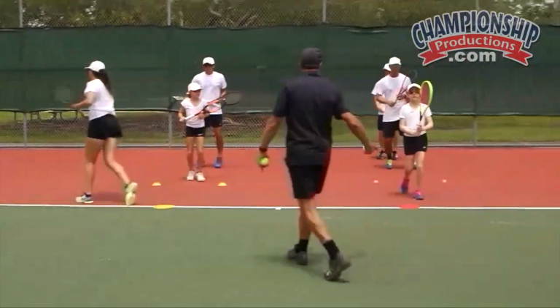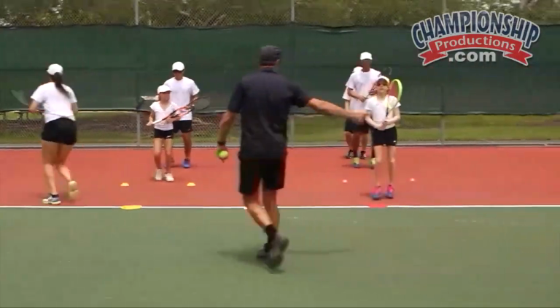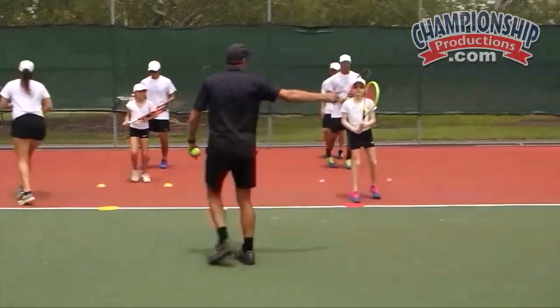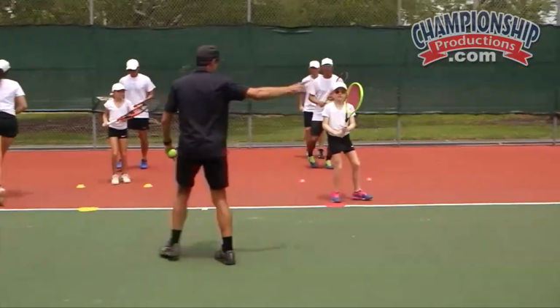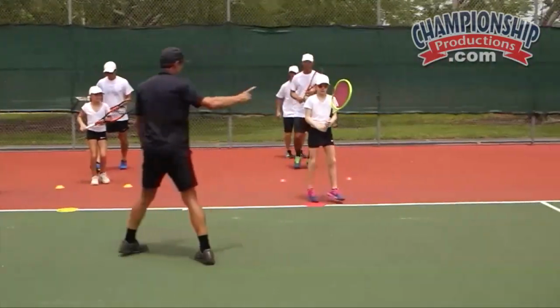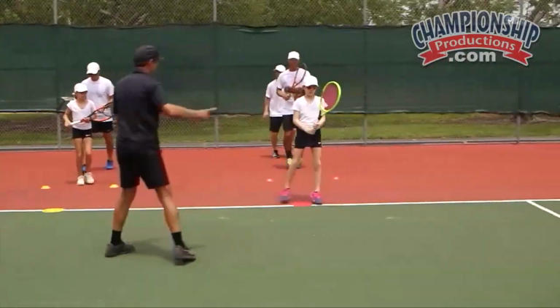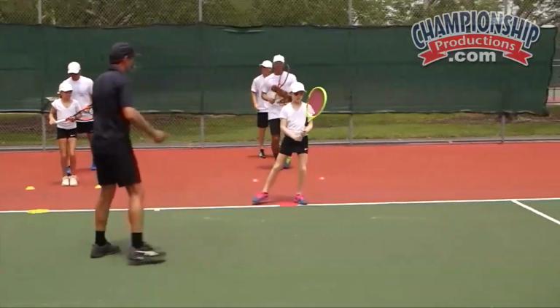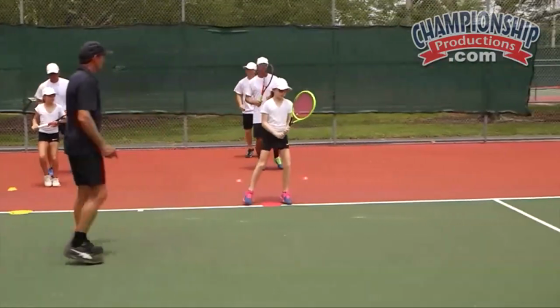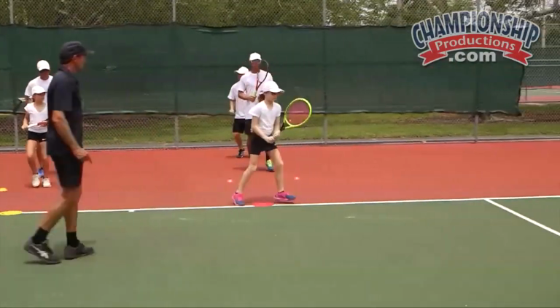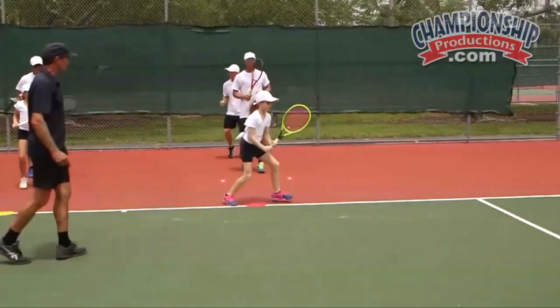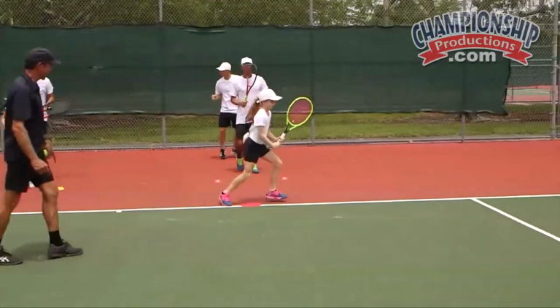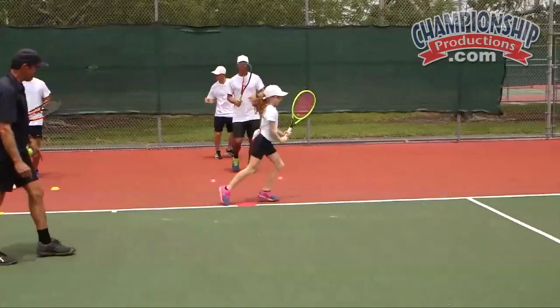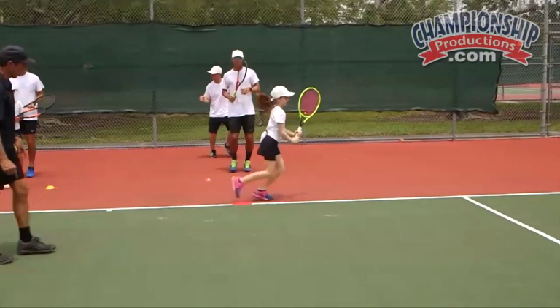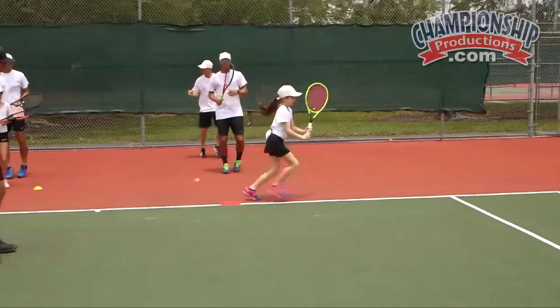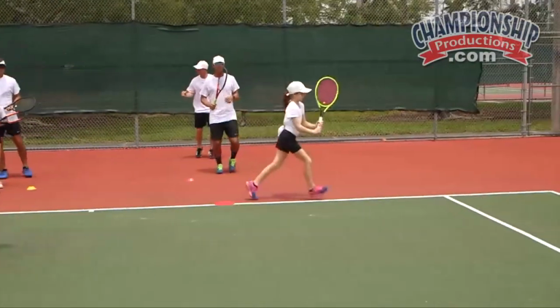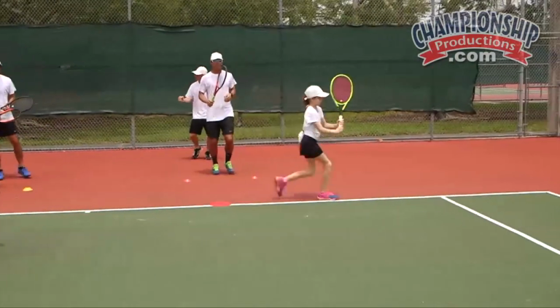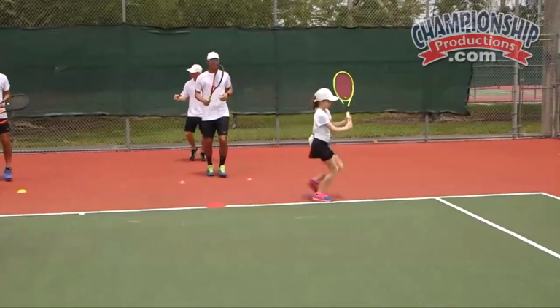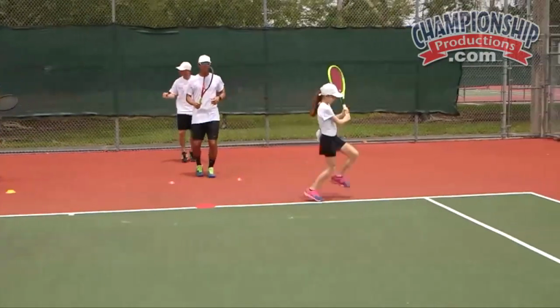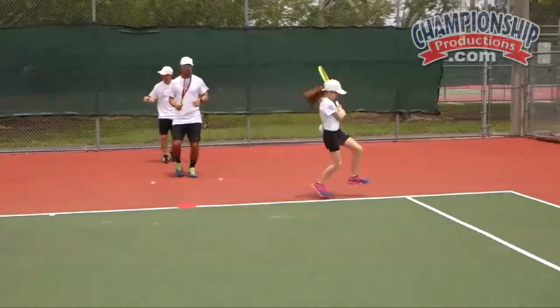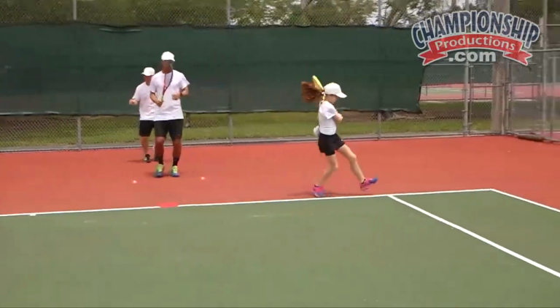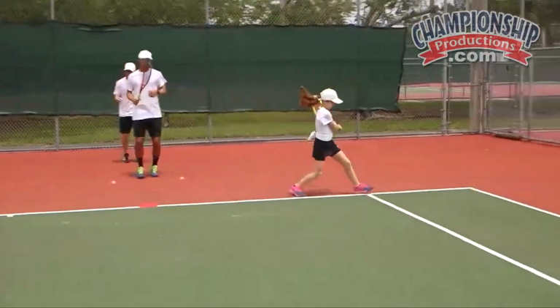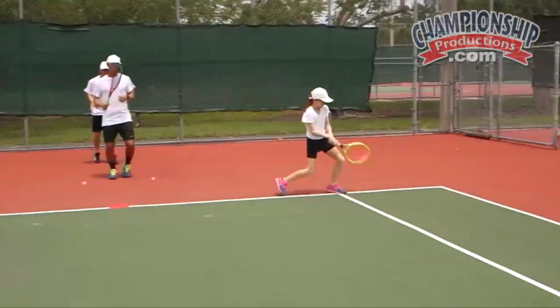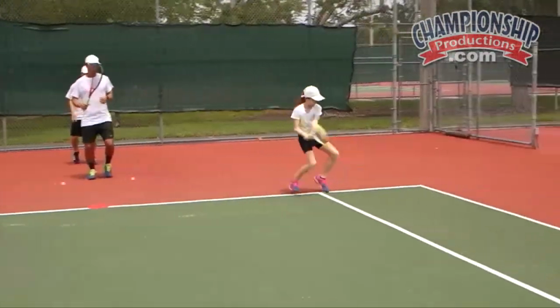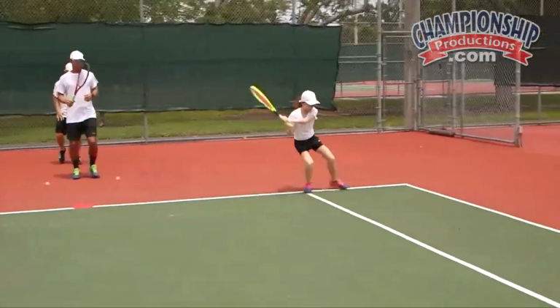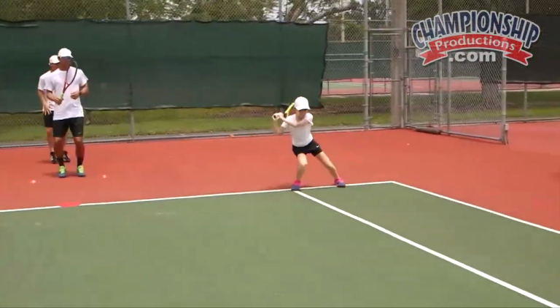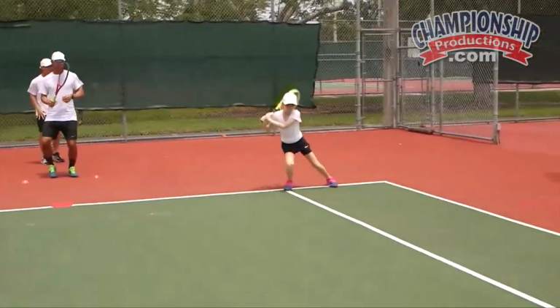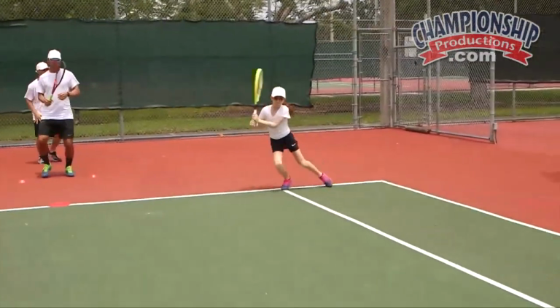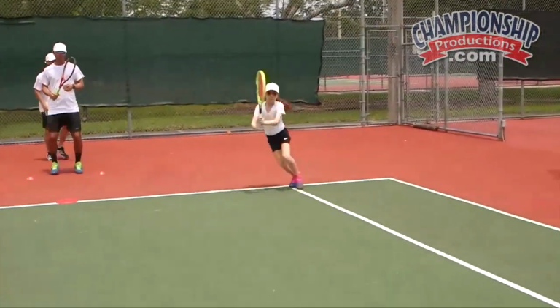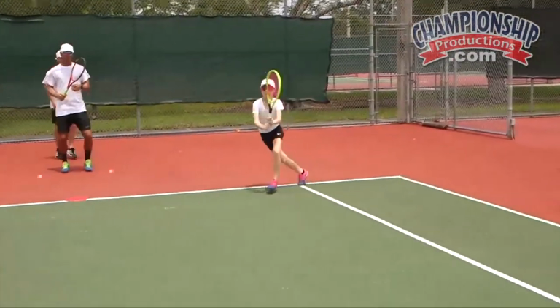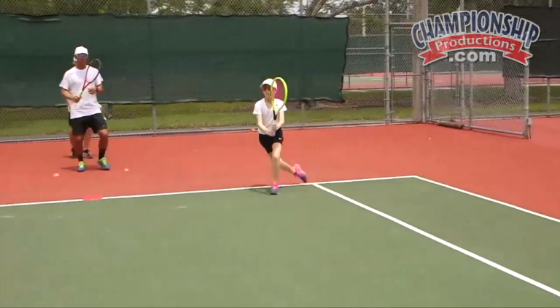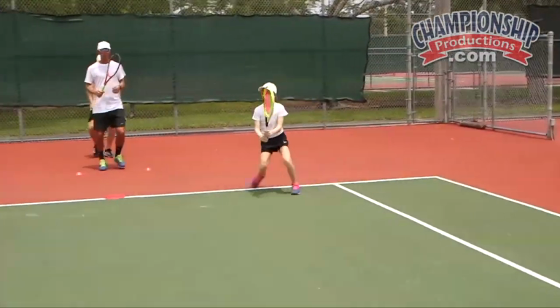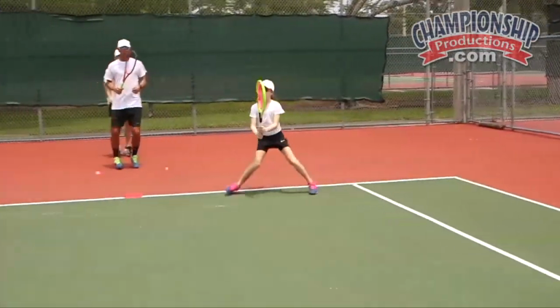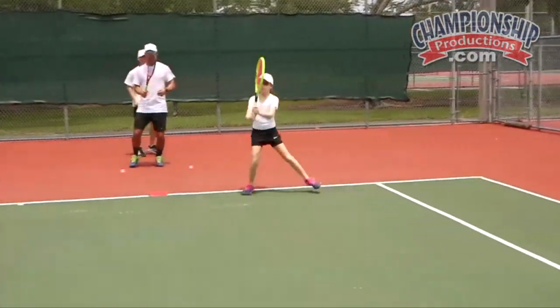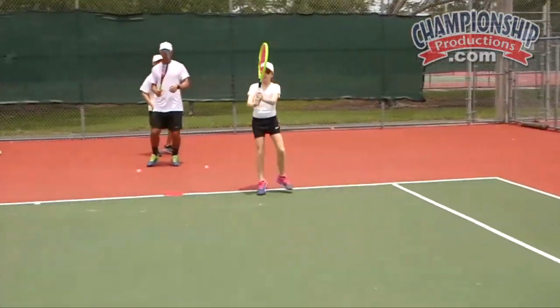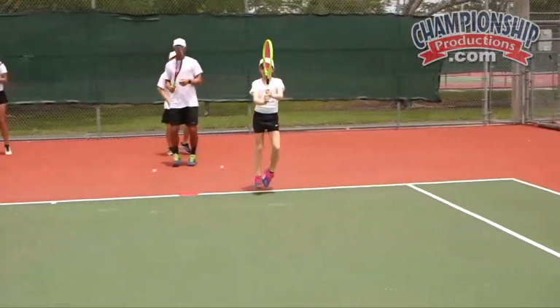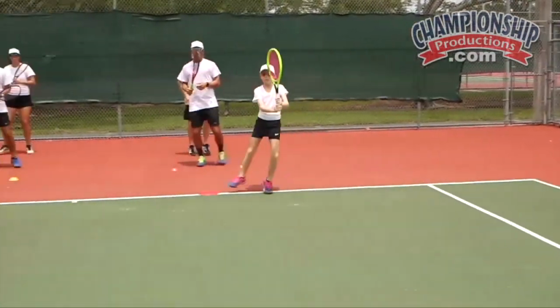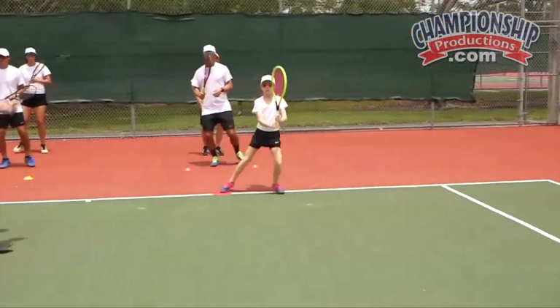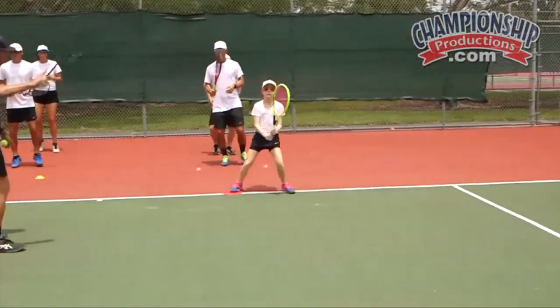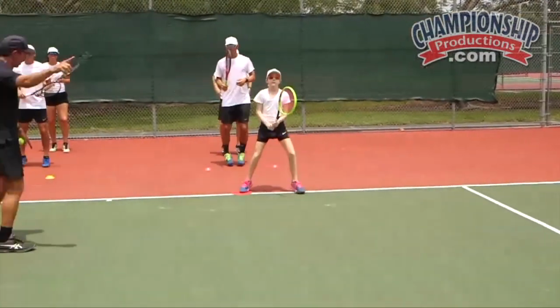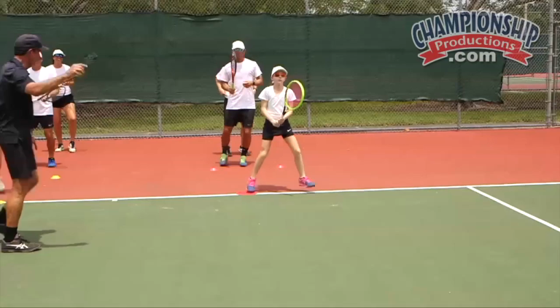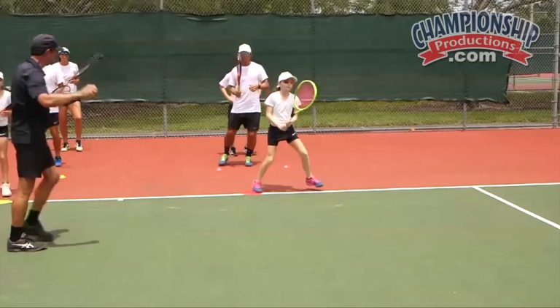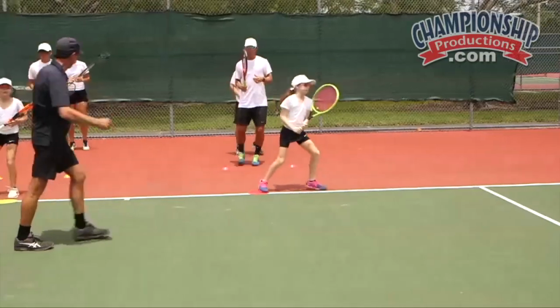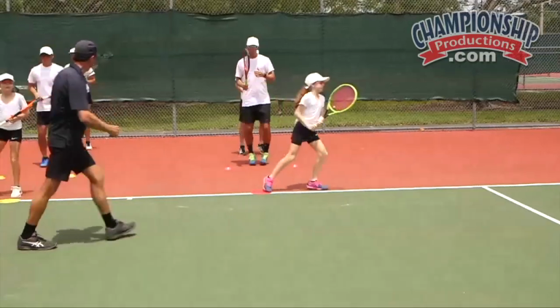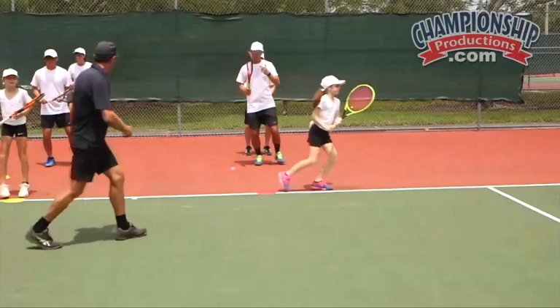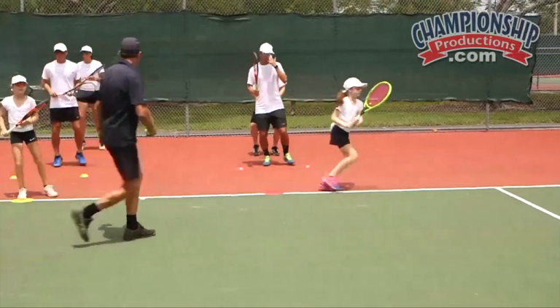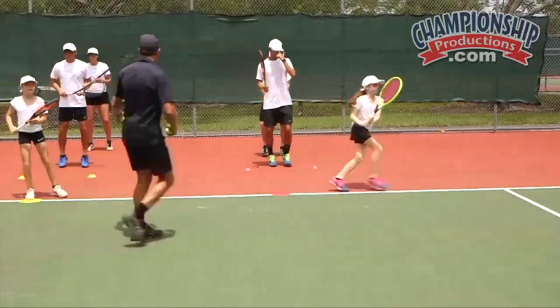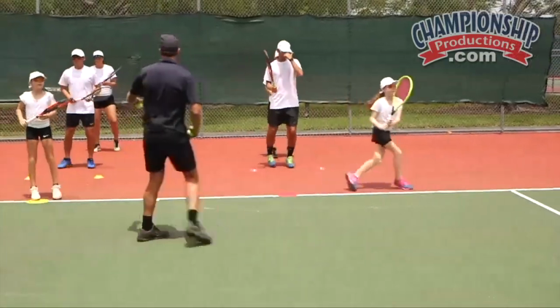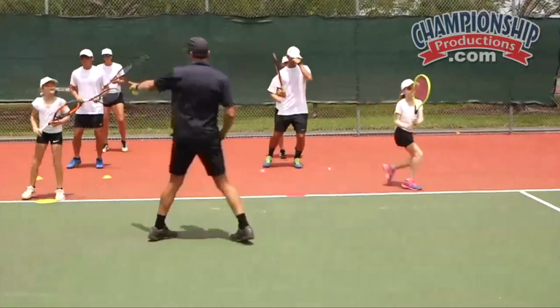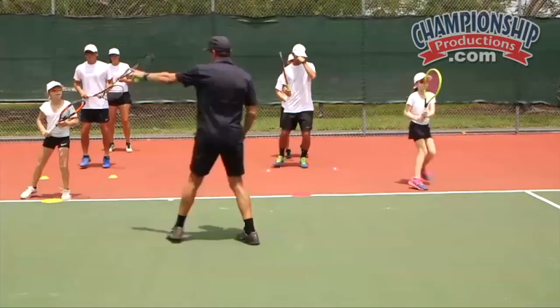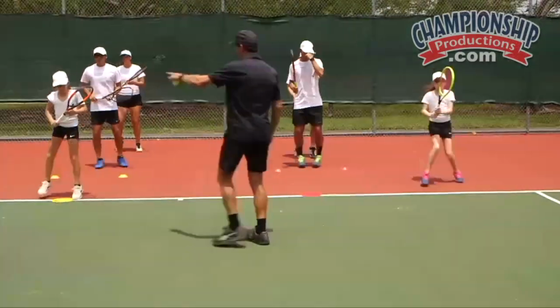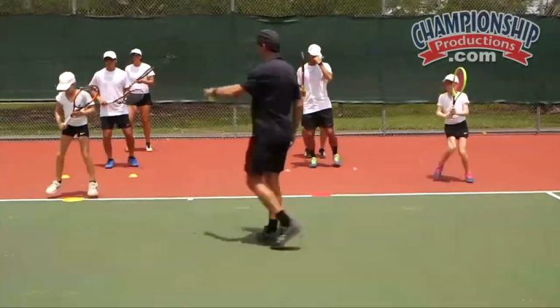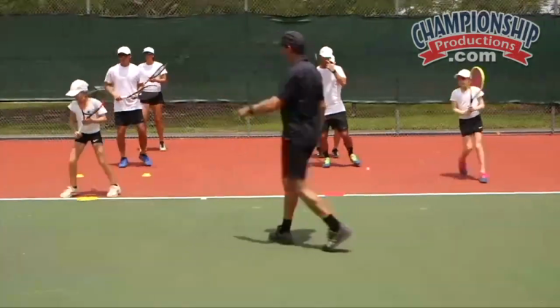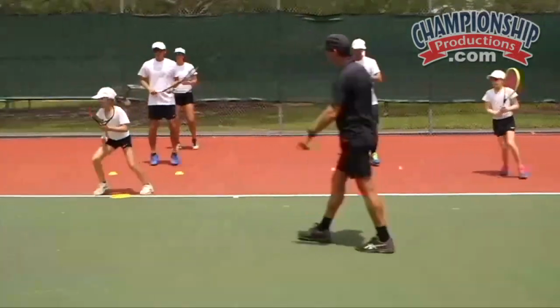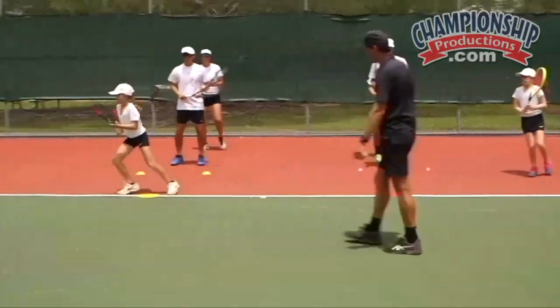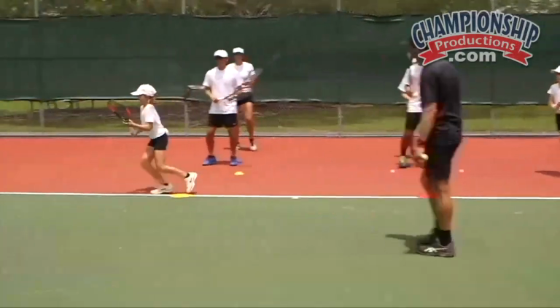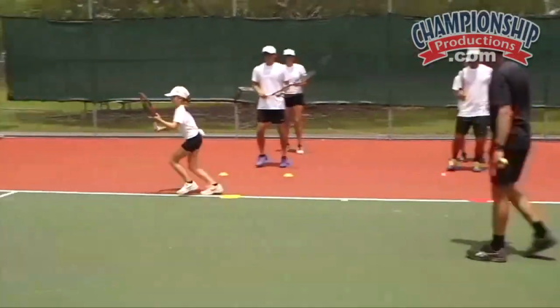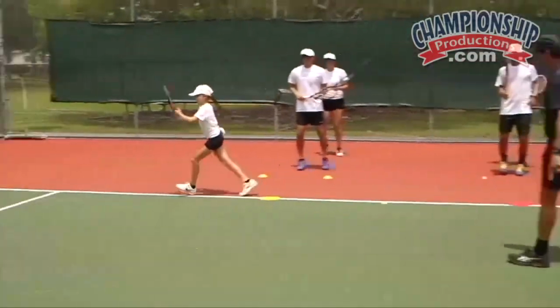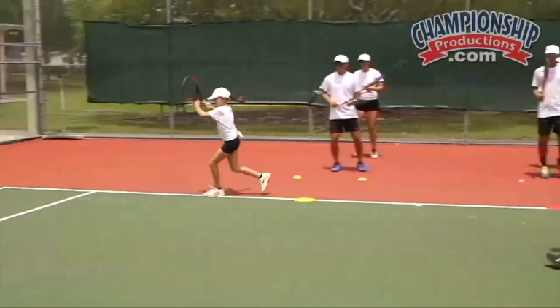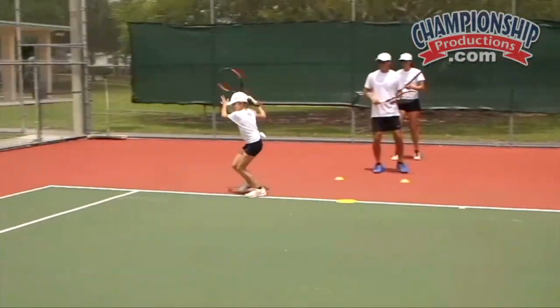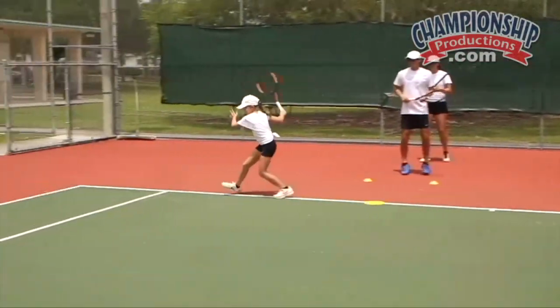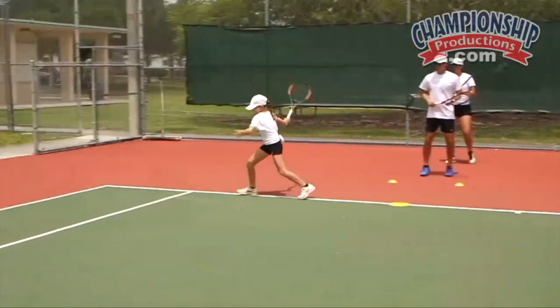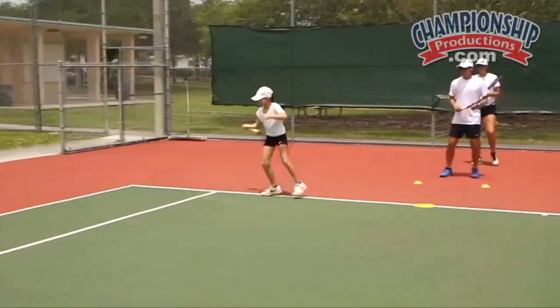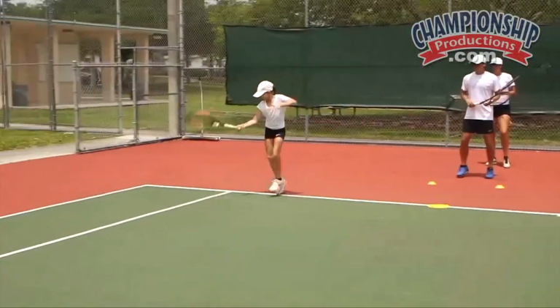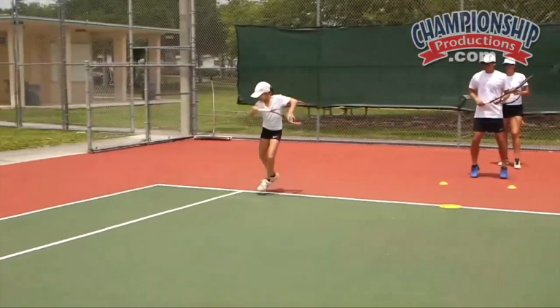Backhand — cross out, open stance, tough shot, good girl, come back and split, go to the end of the line. Running in, open mogul, switch the feet.